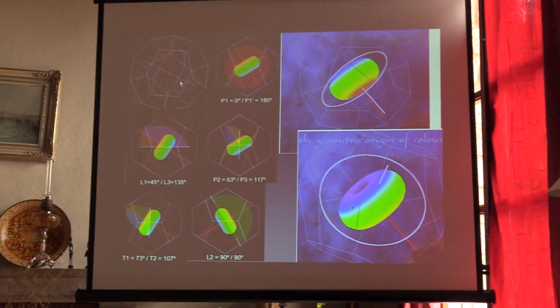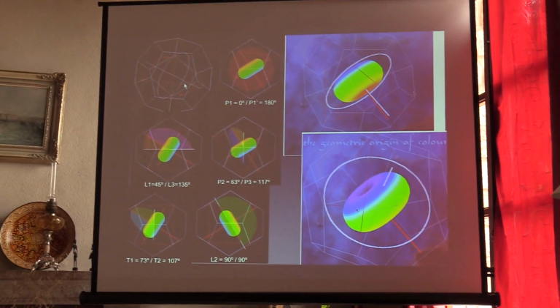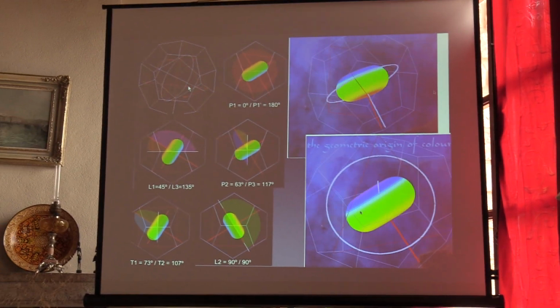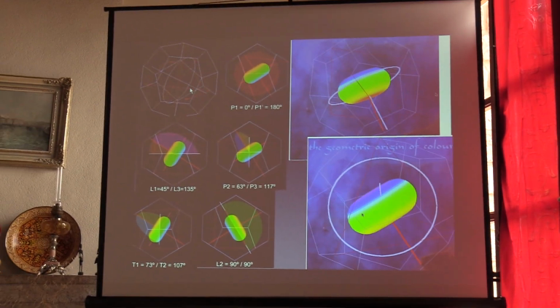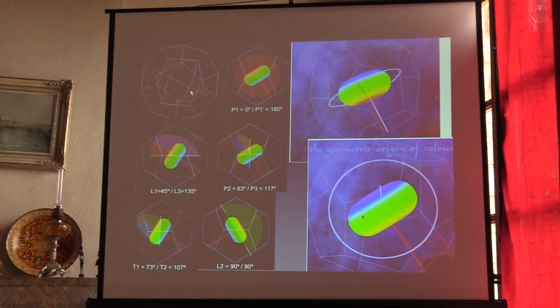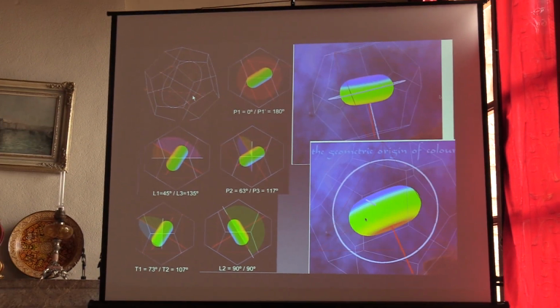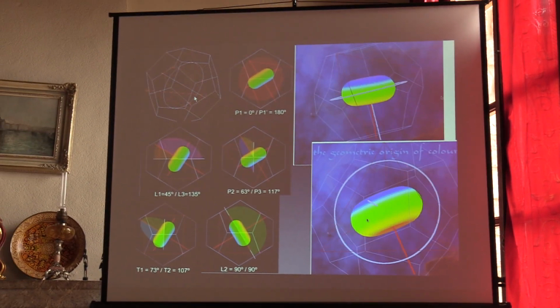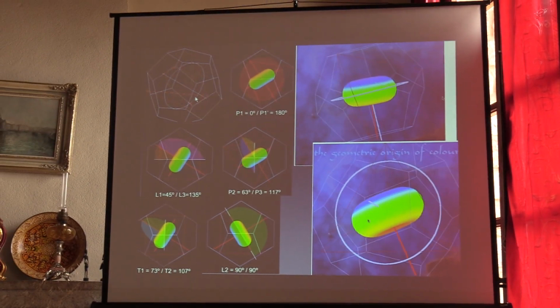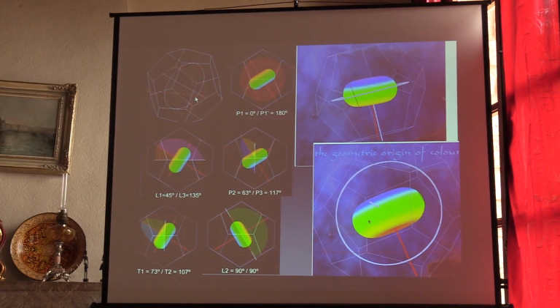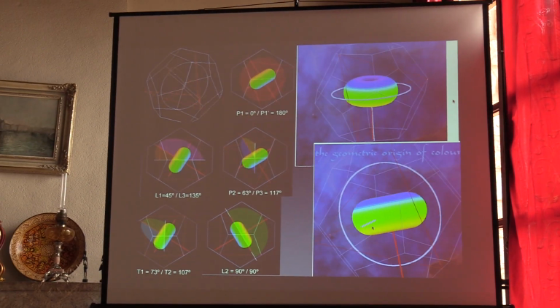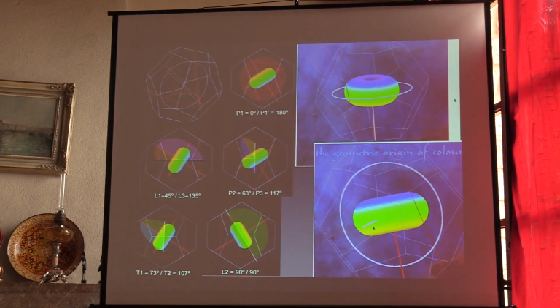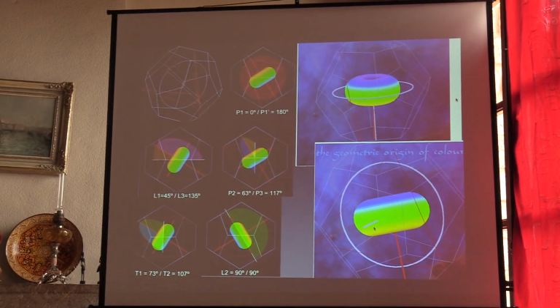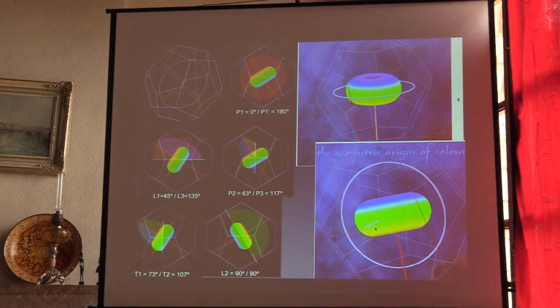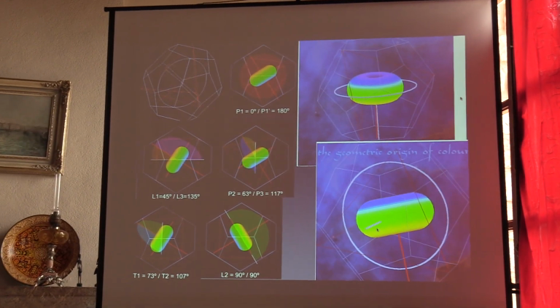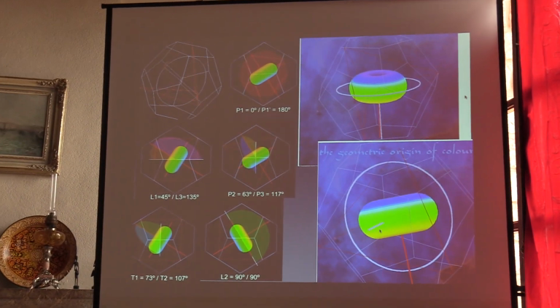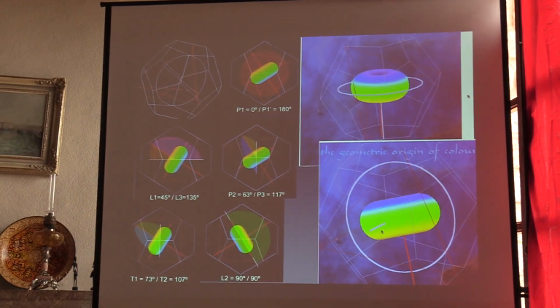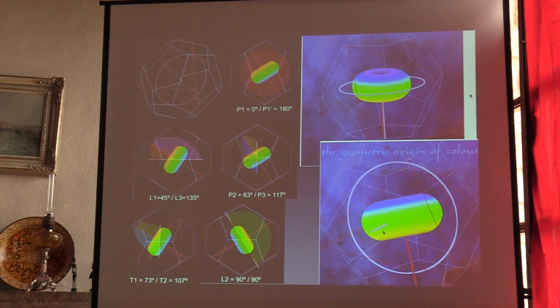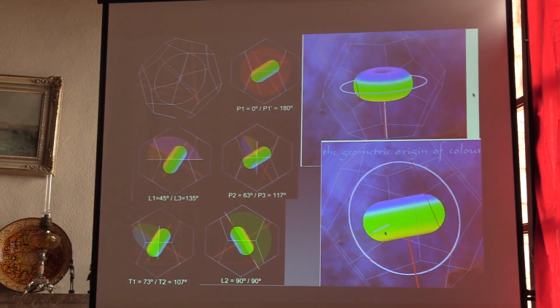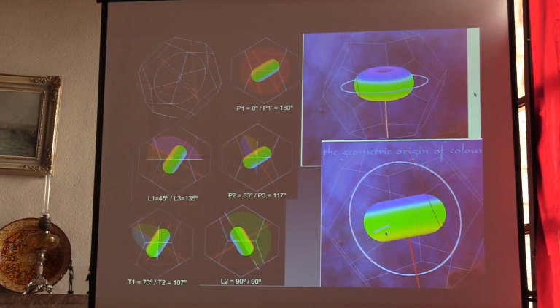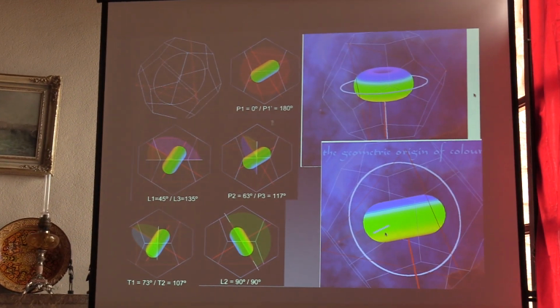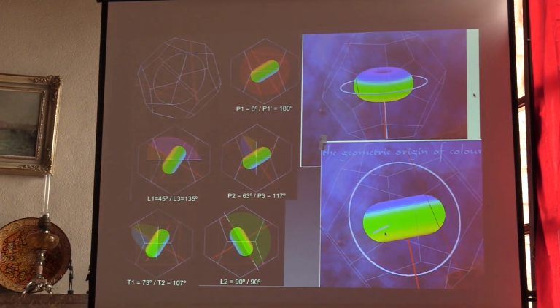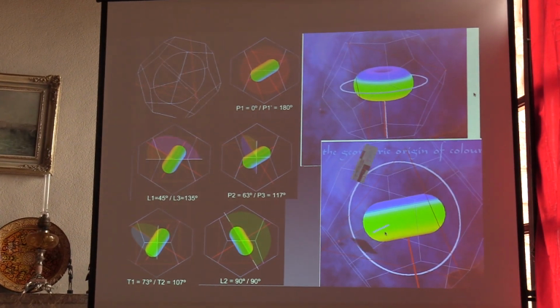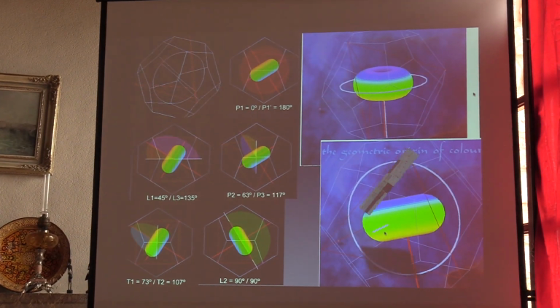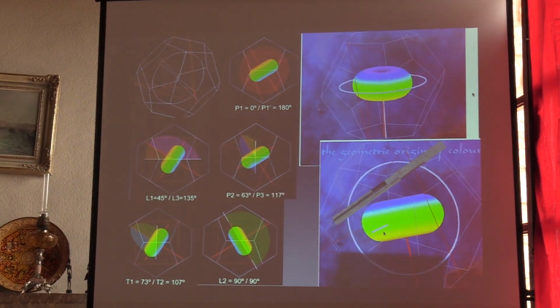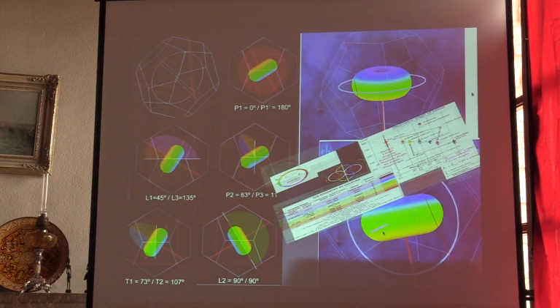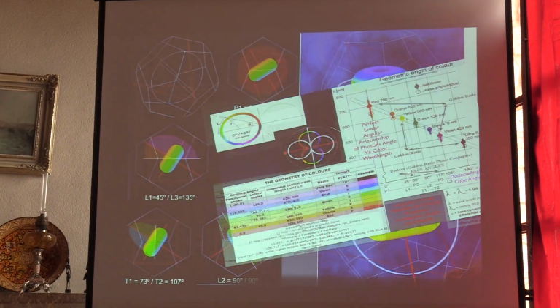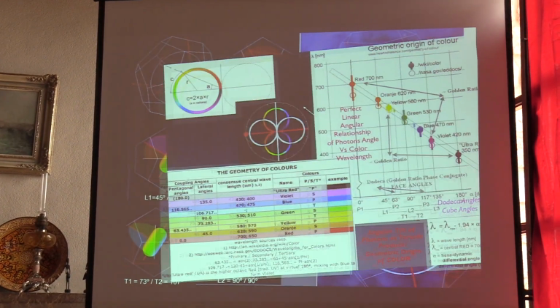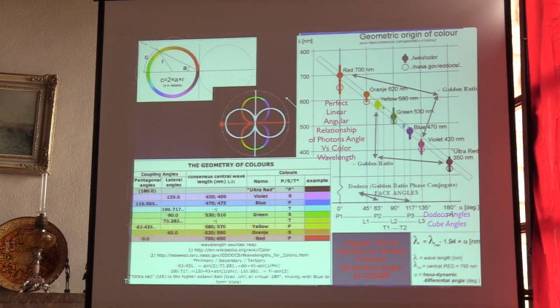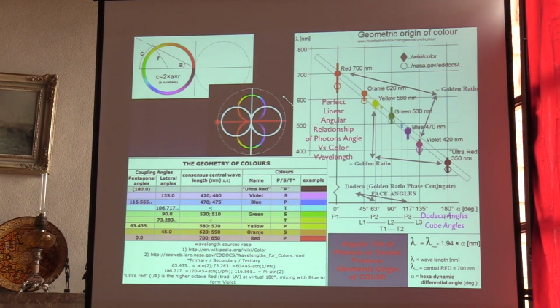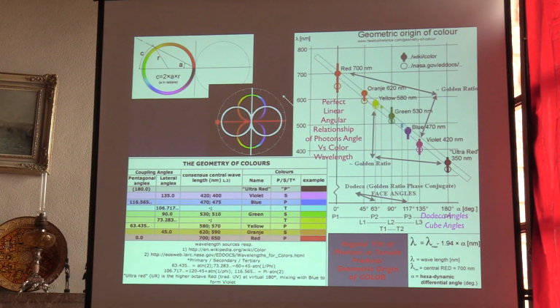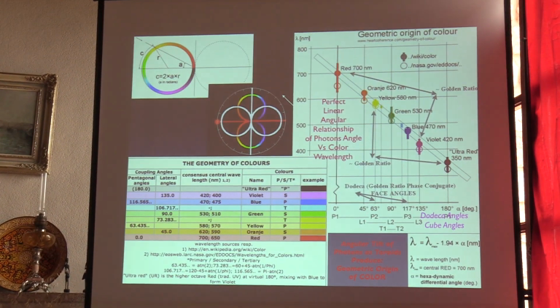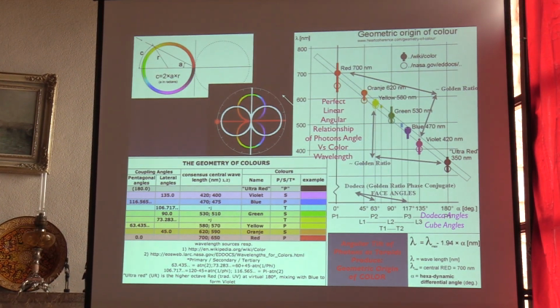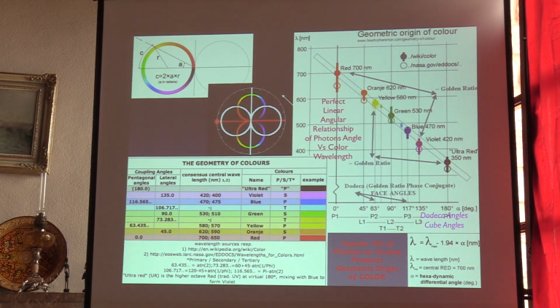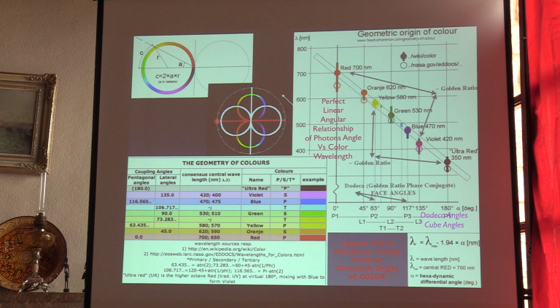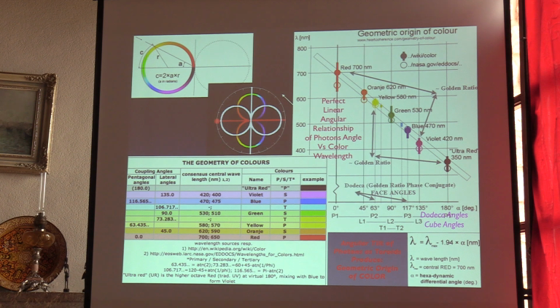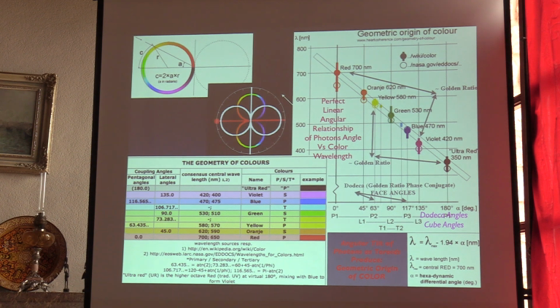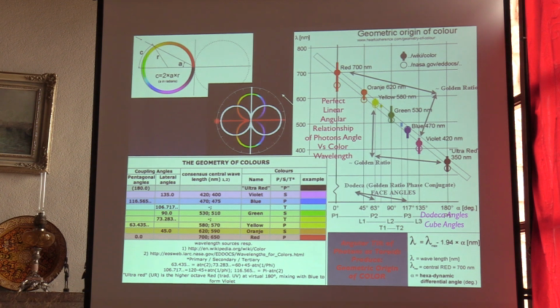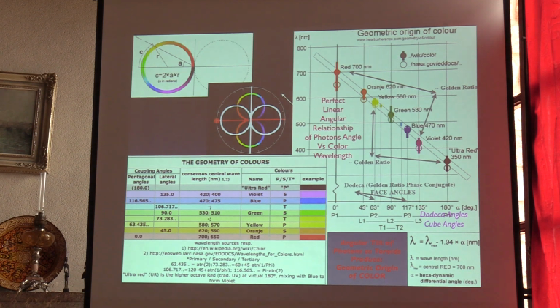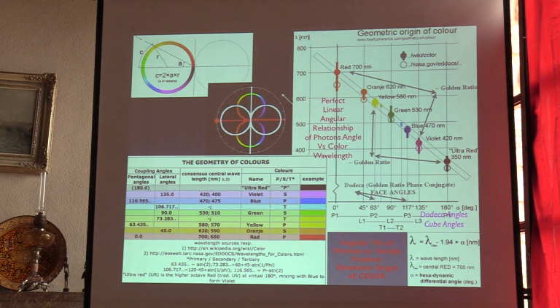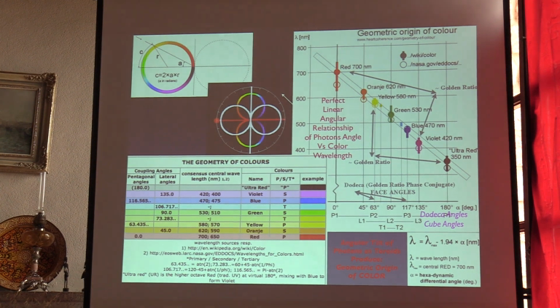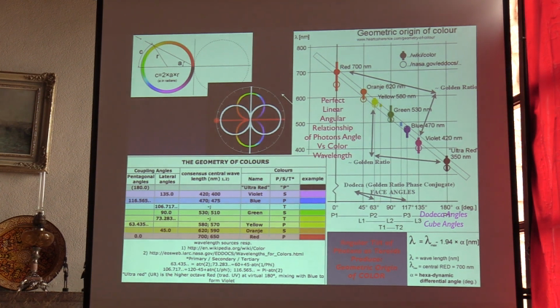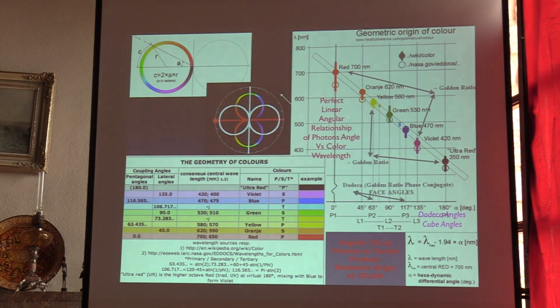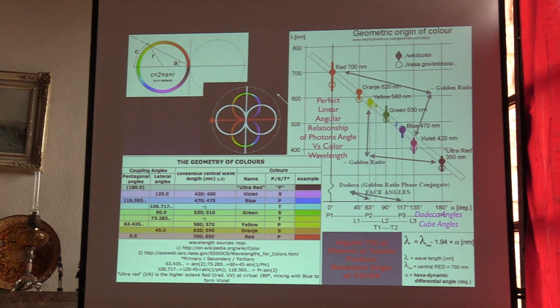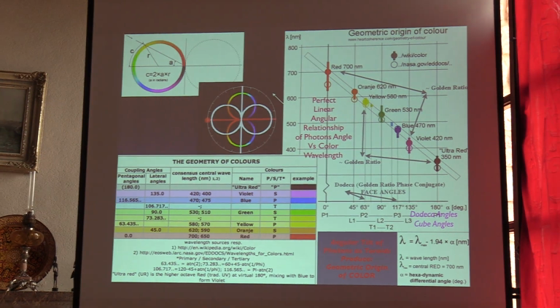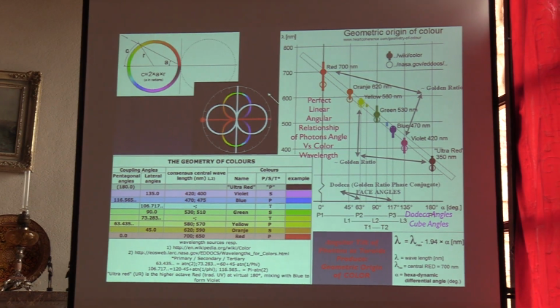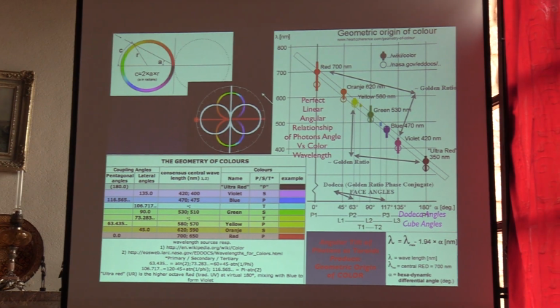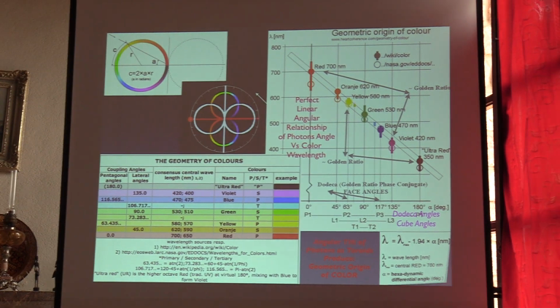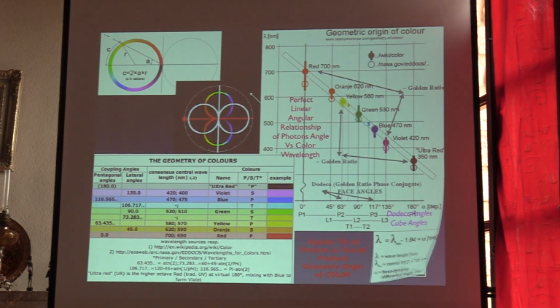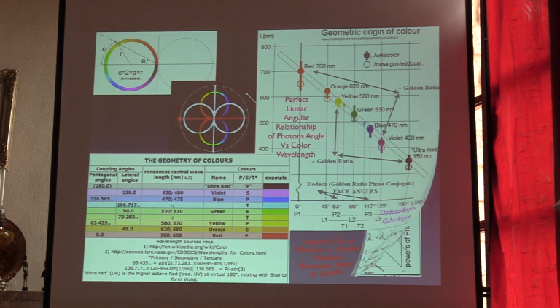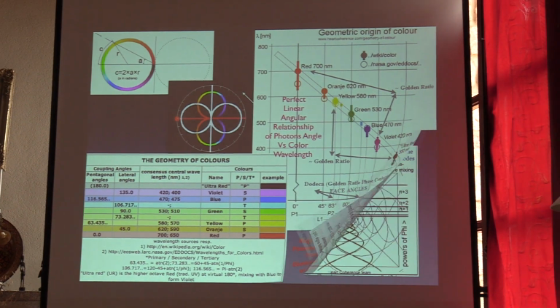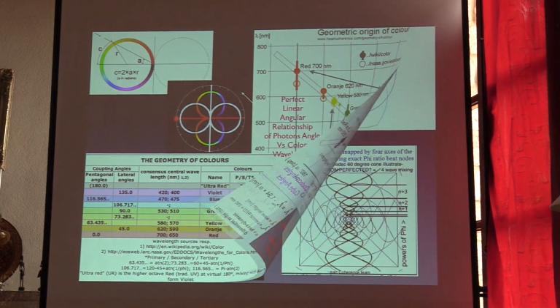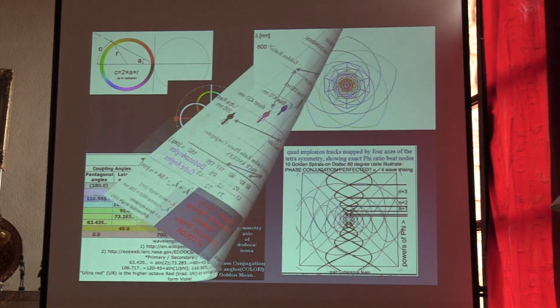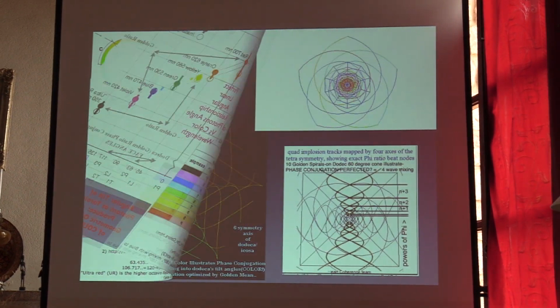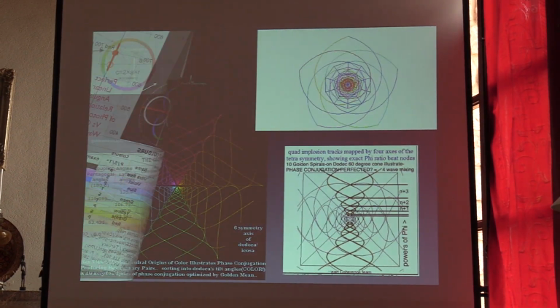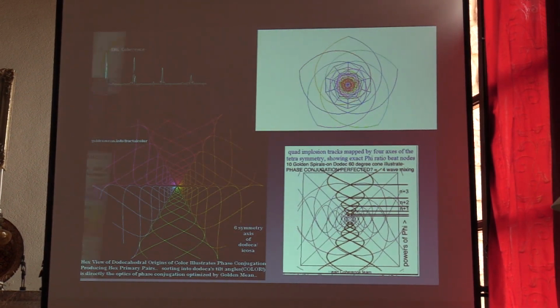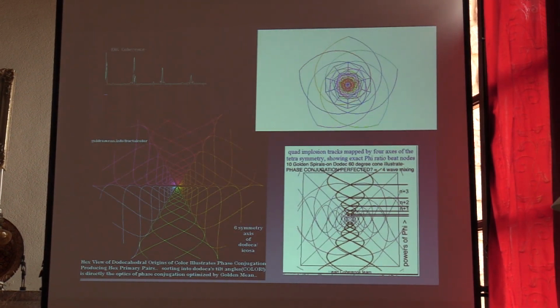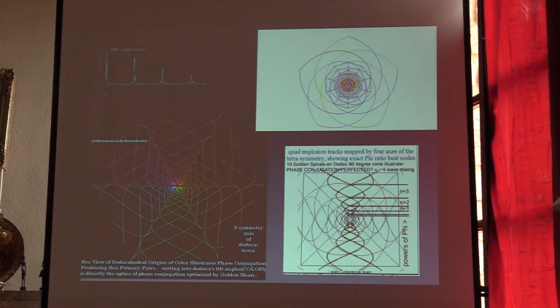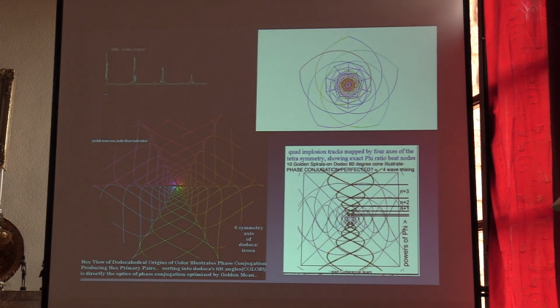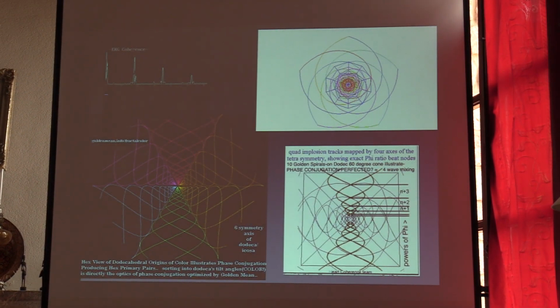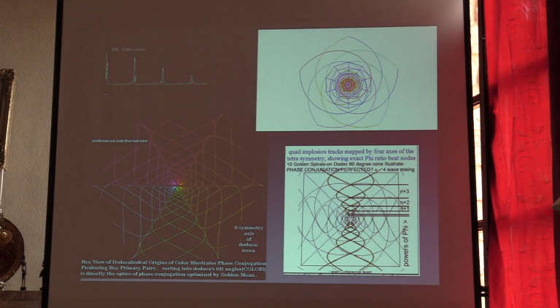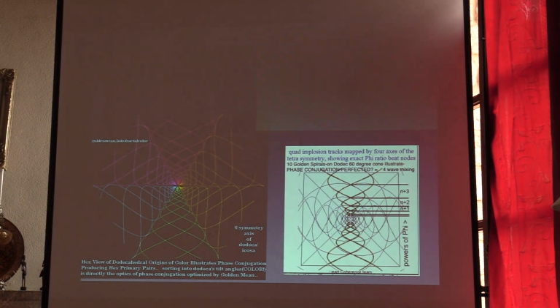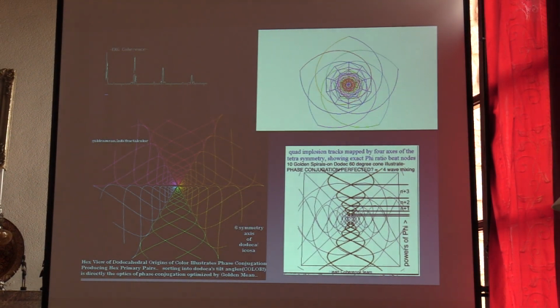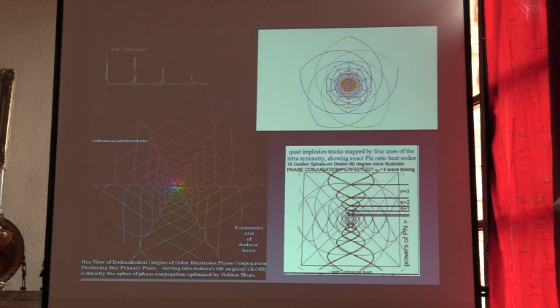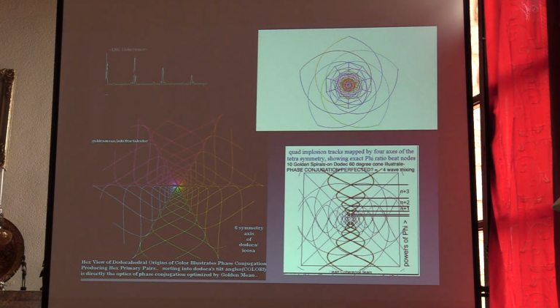So that's the torus — this is about the physics of color, which we want to get to later.